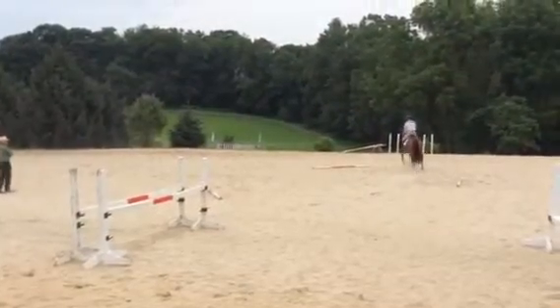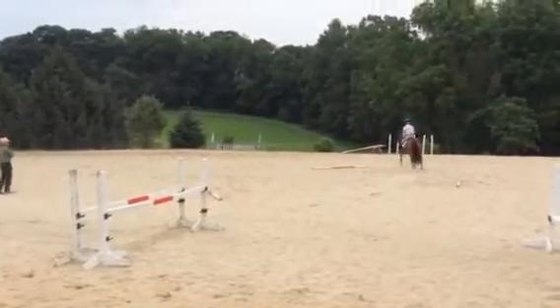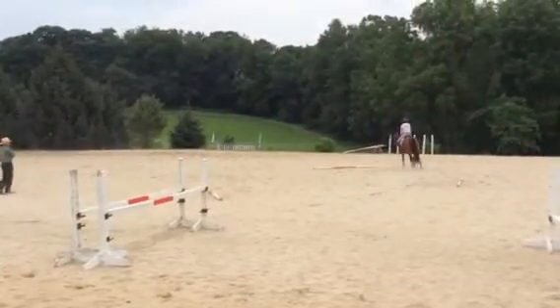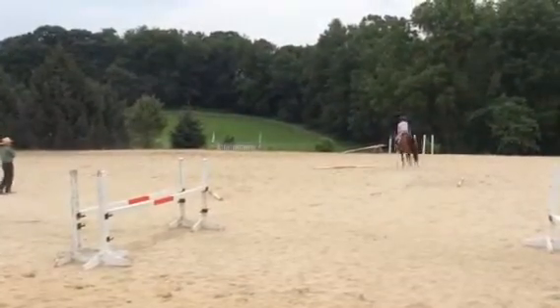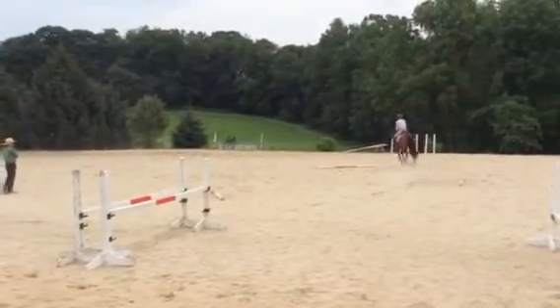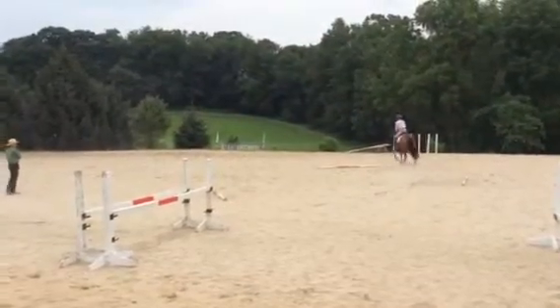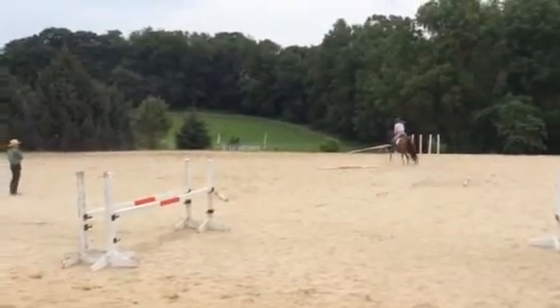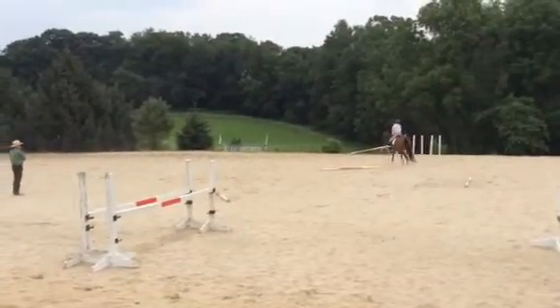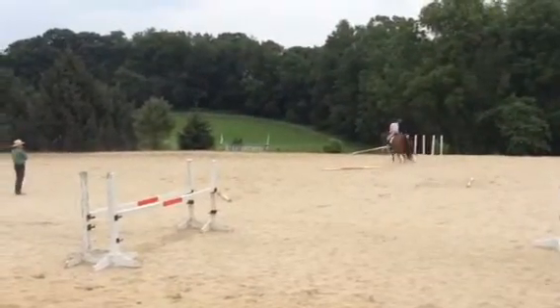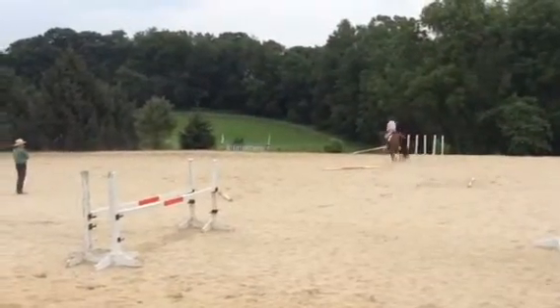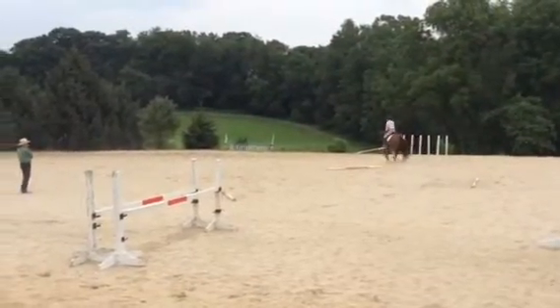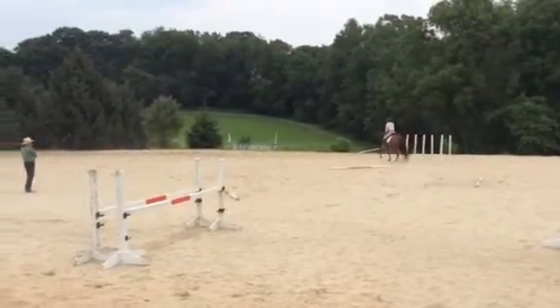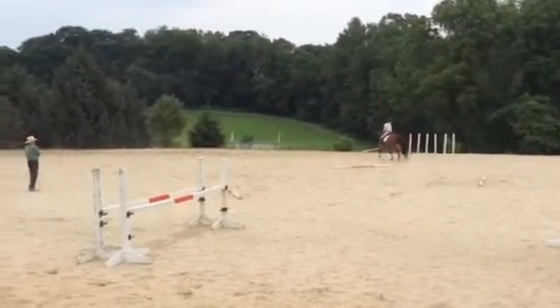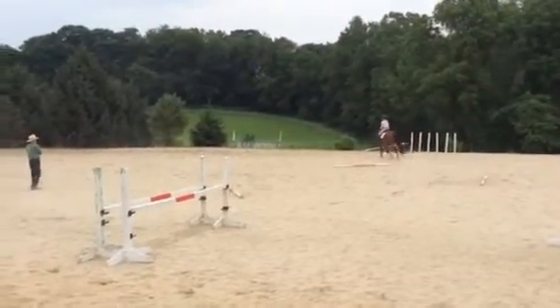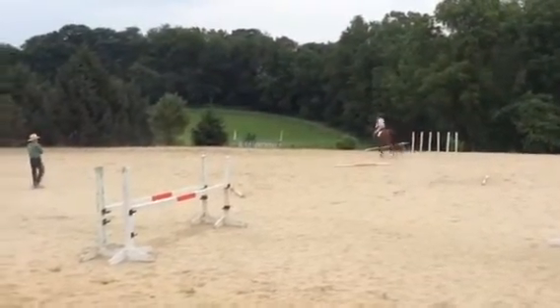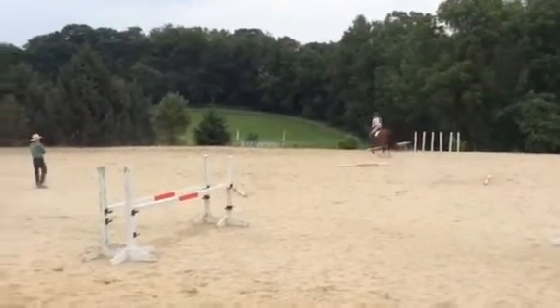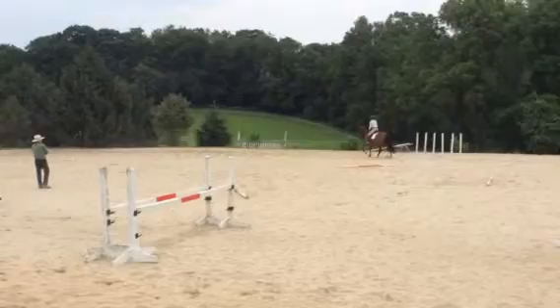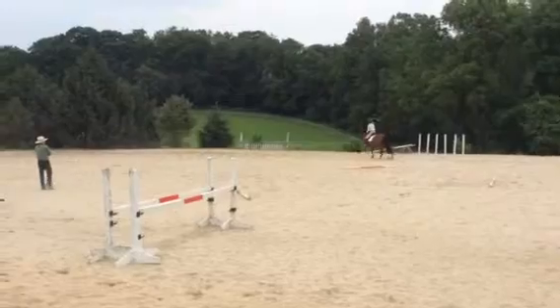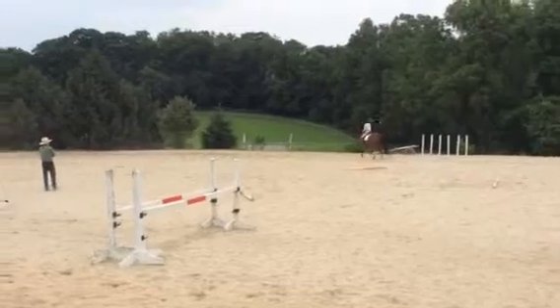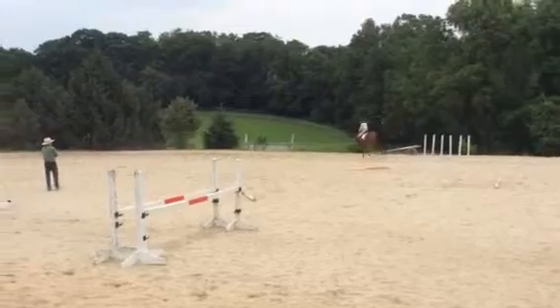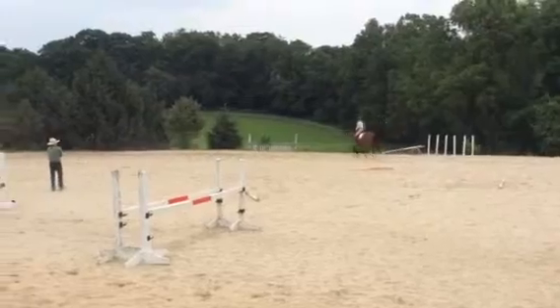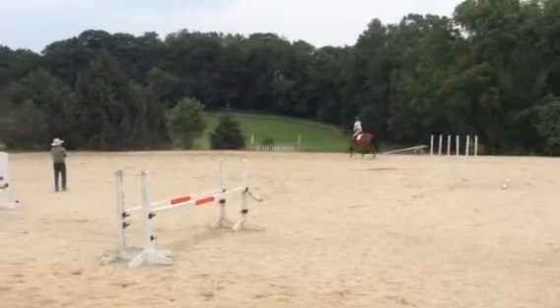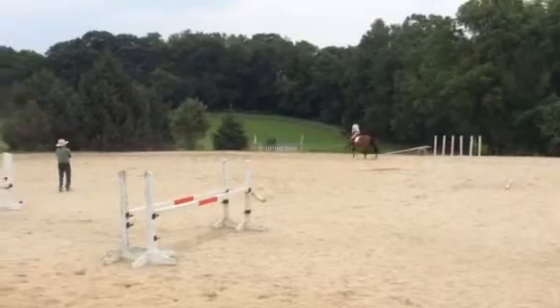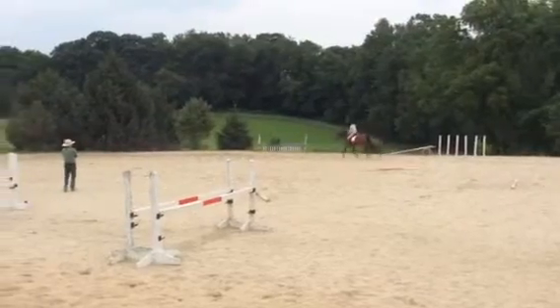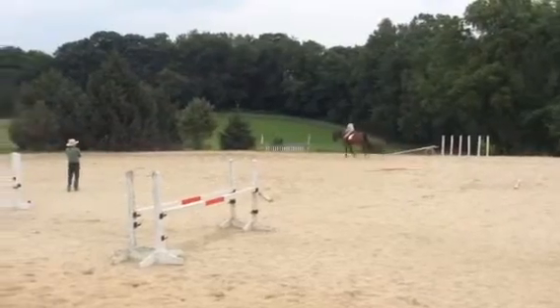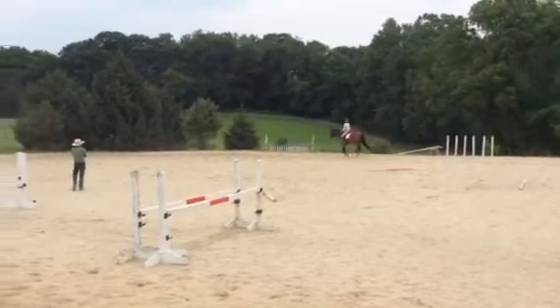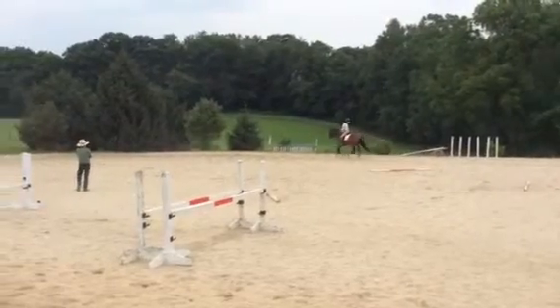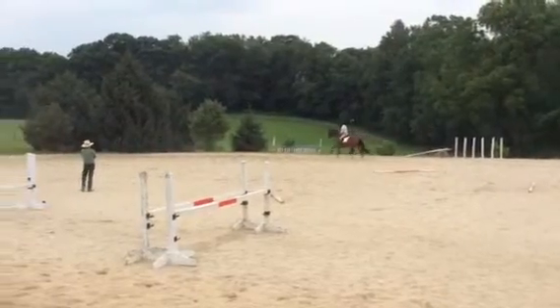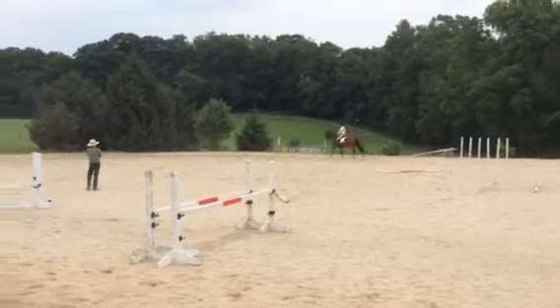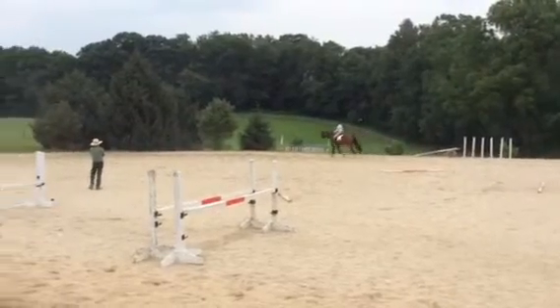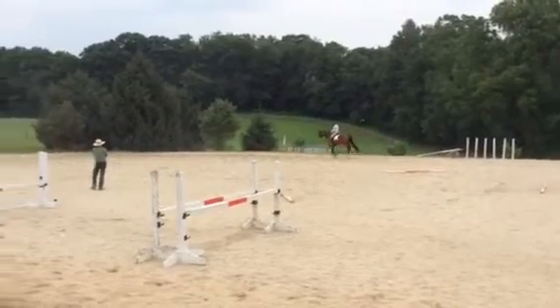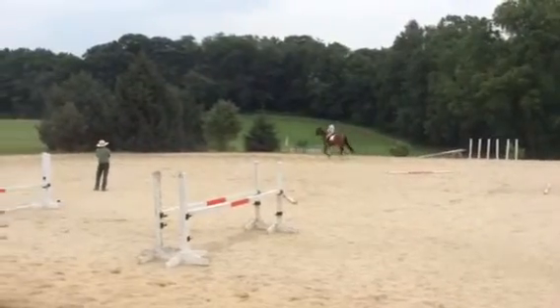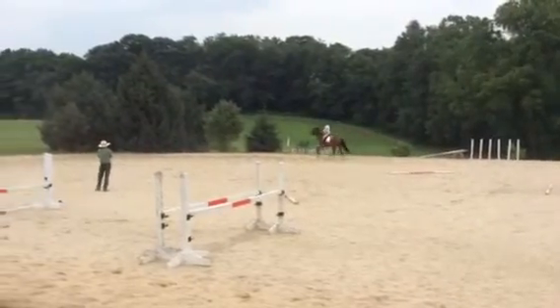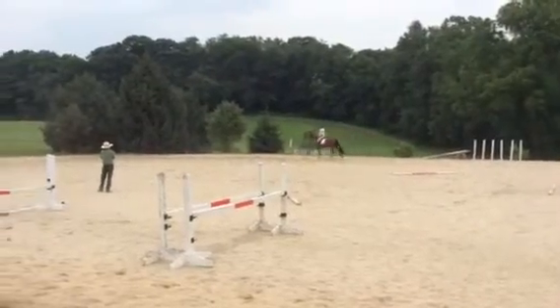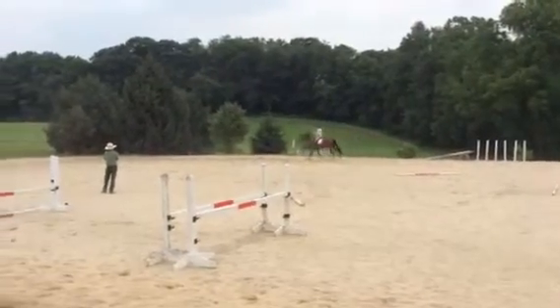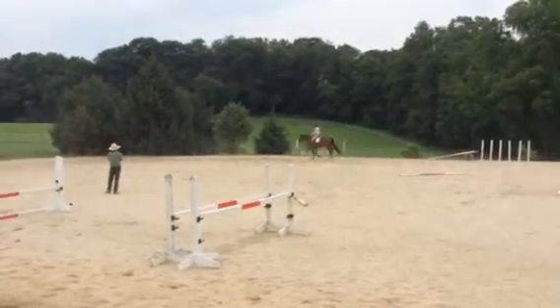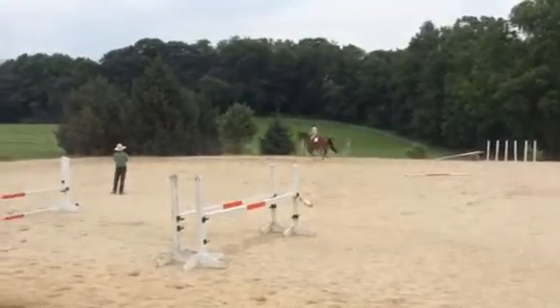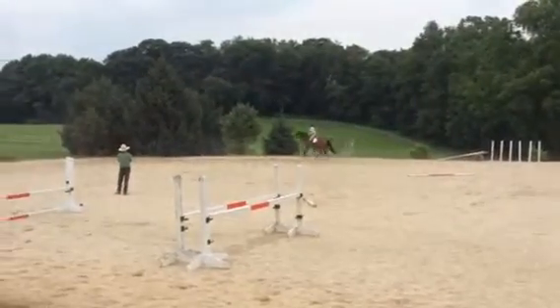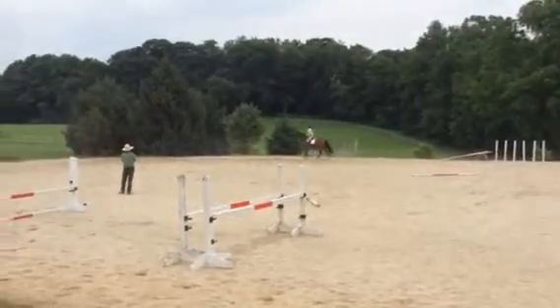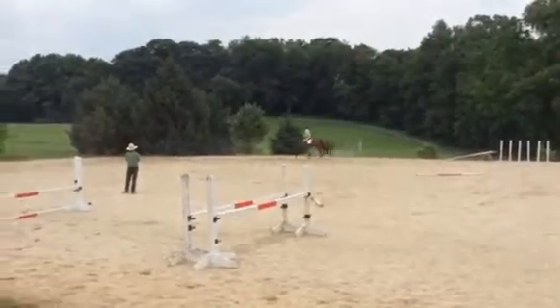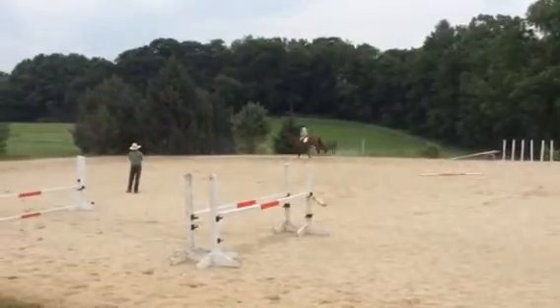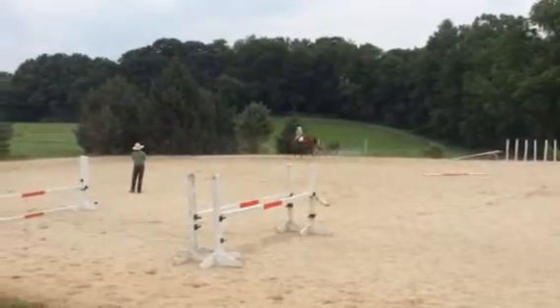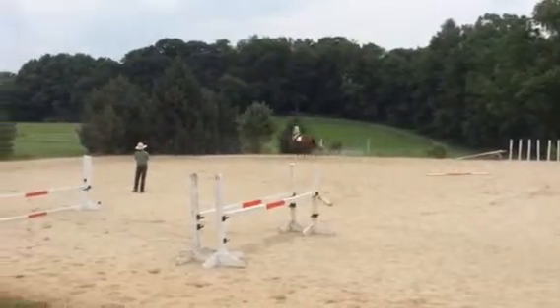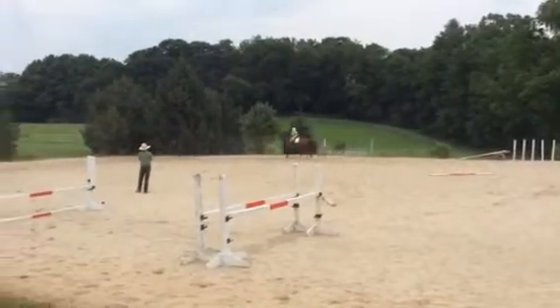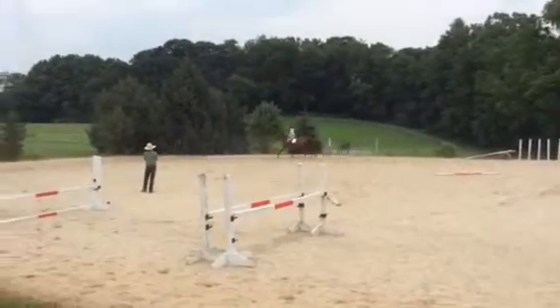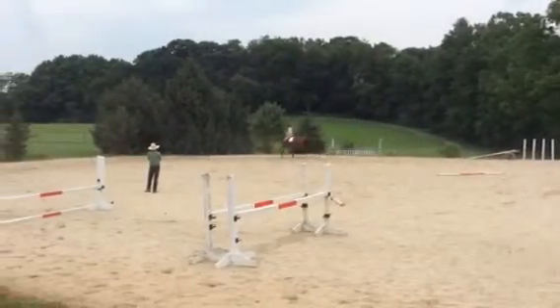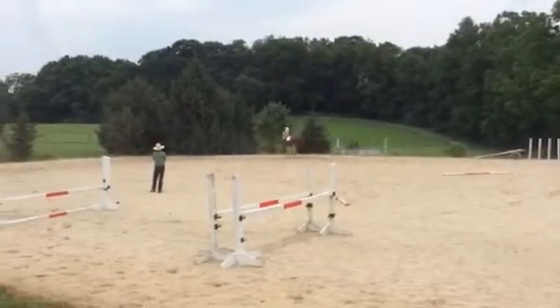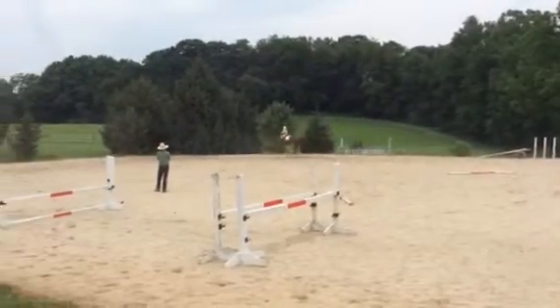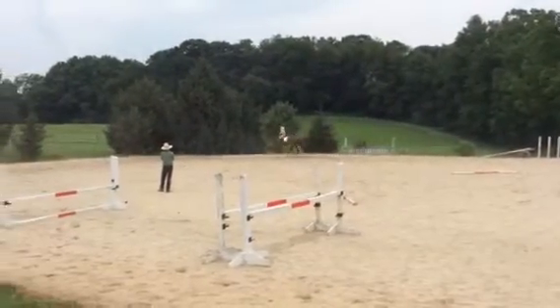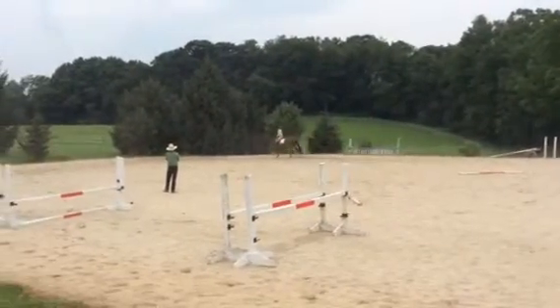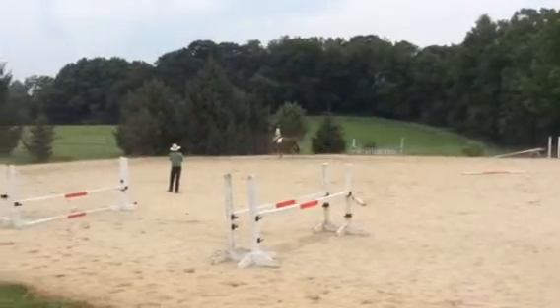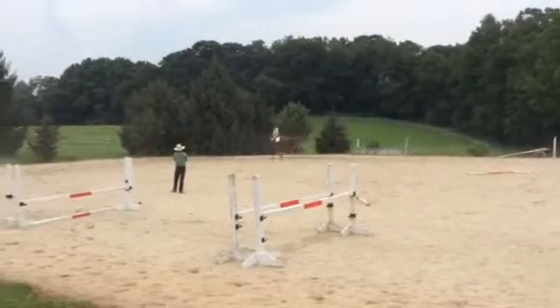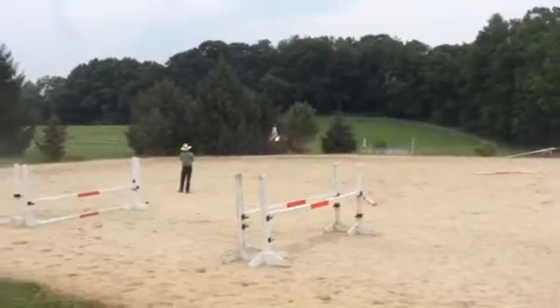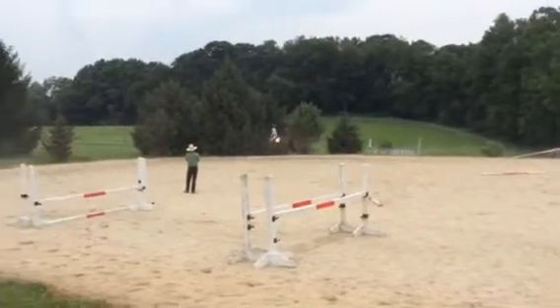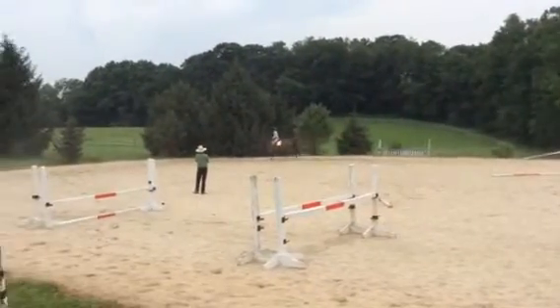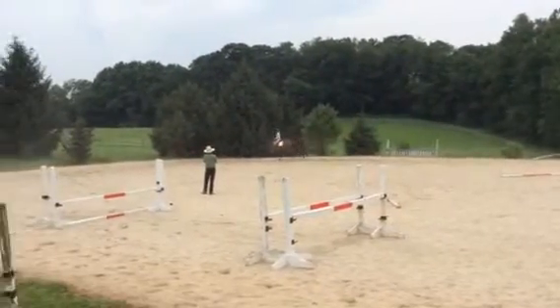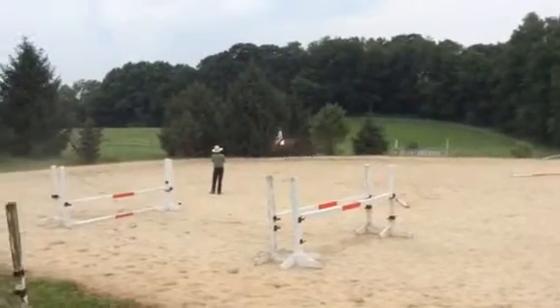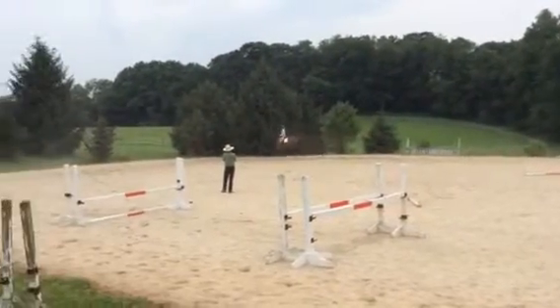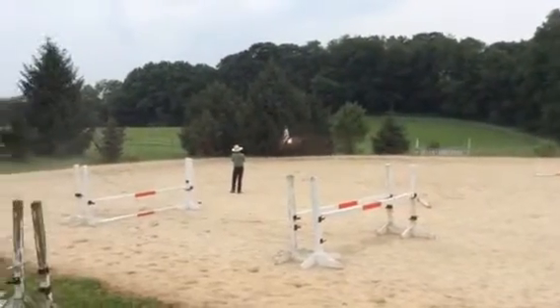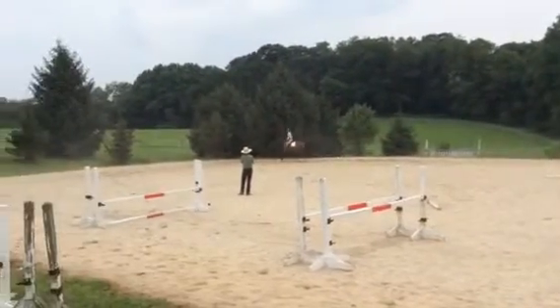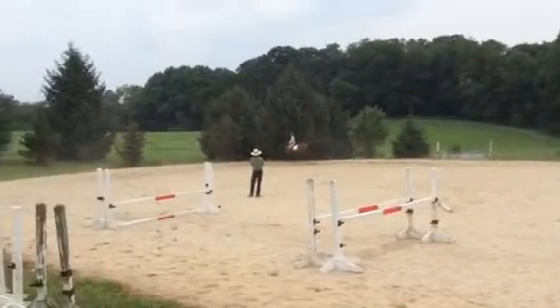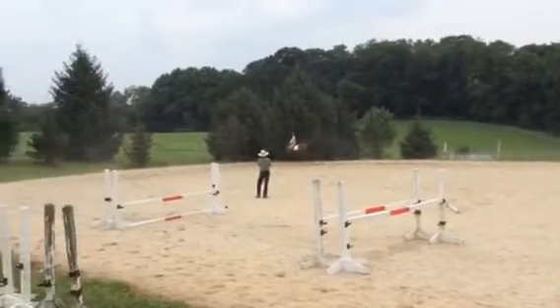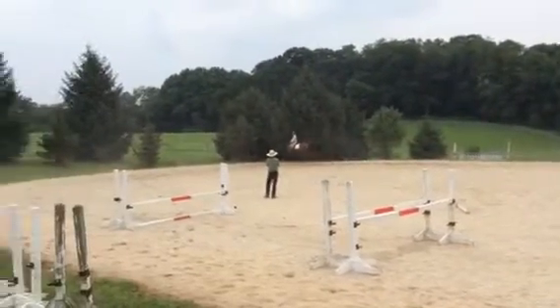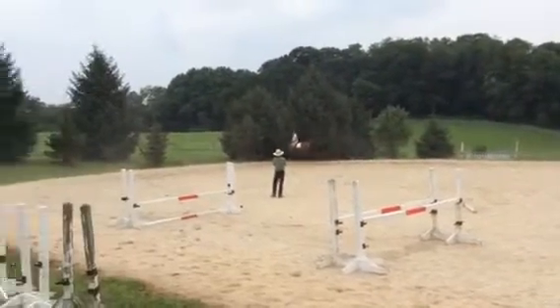Beautiful — see how nice that was? Once more. Compressing counter bend to get that soft canter — he was a little bit uphill crossing.